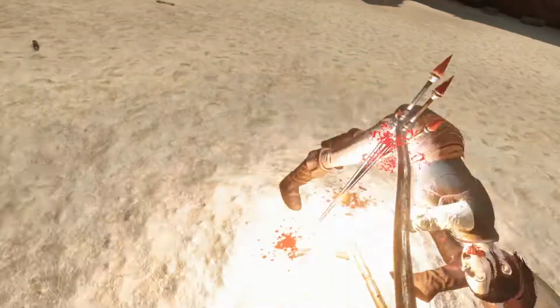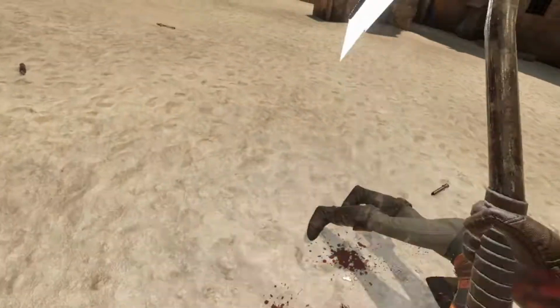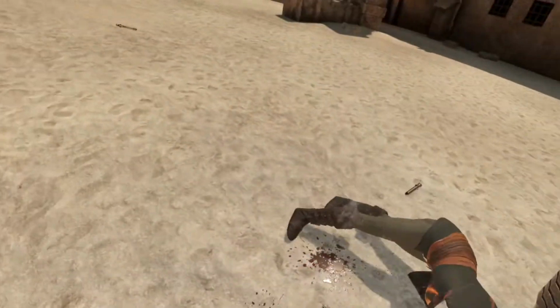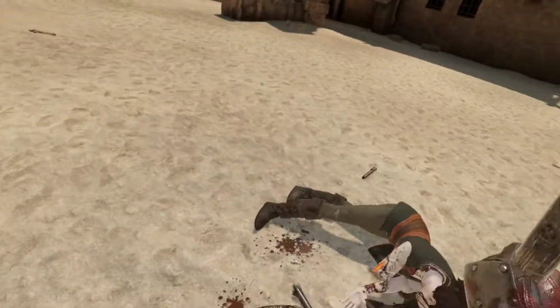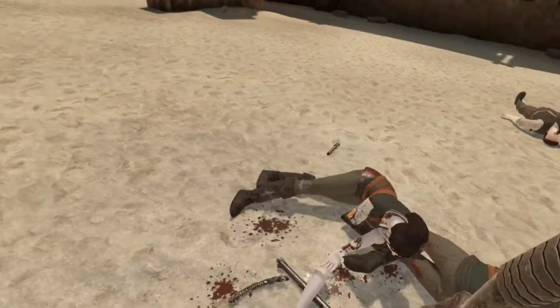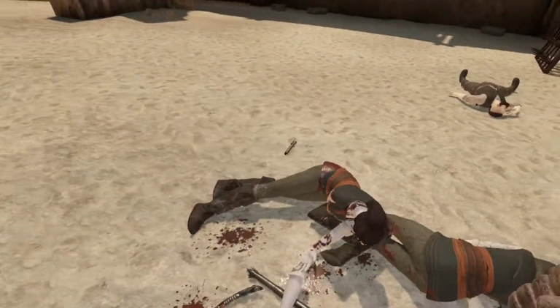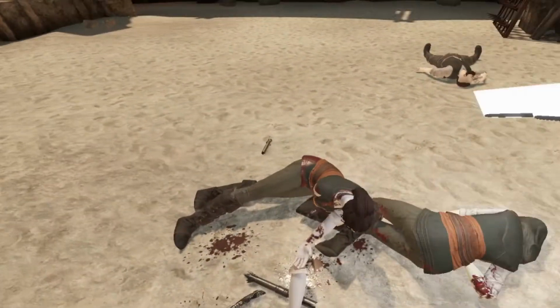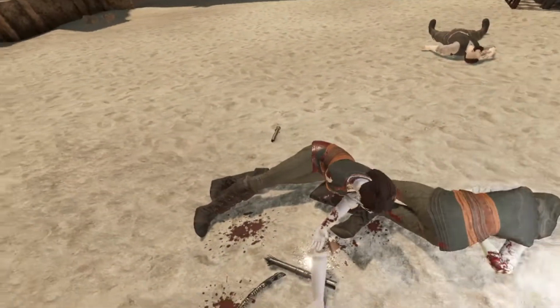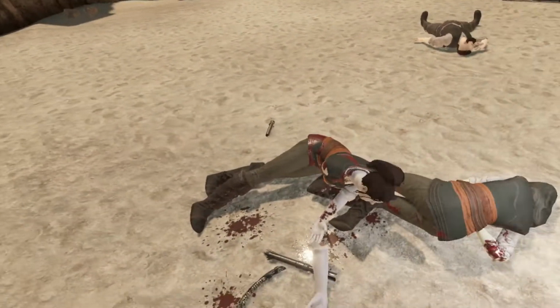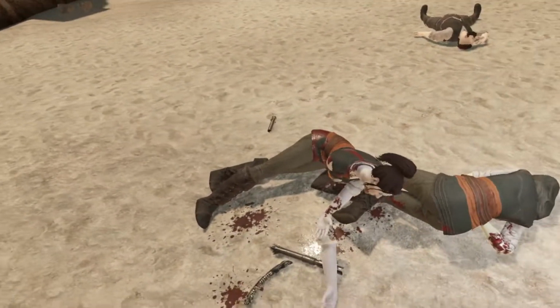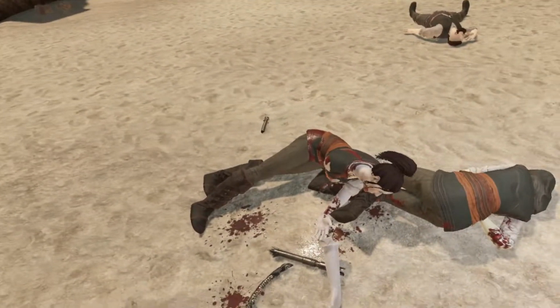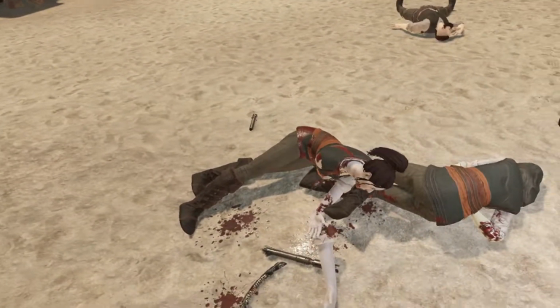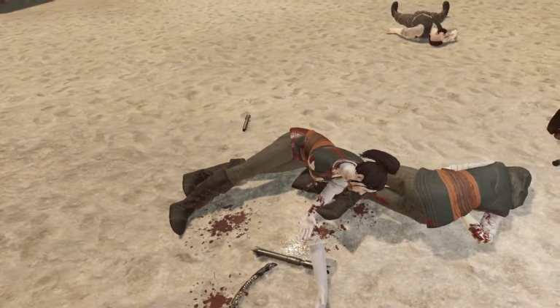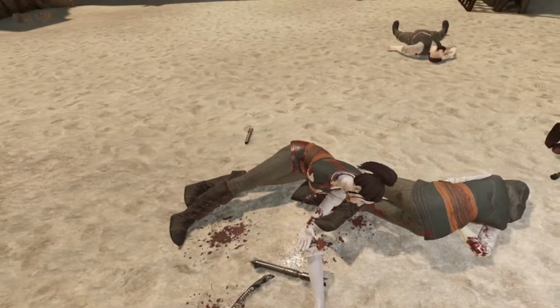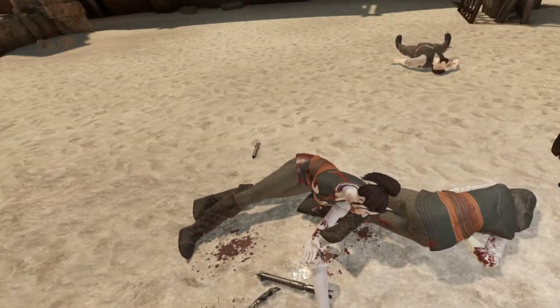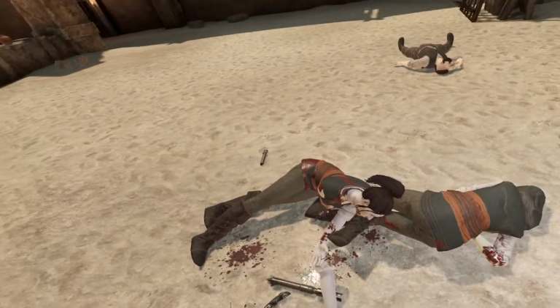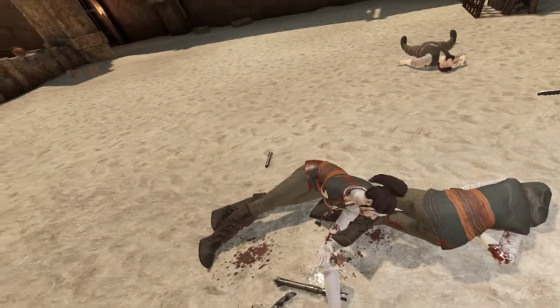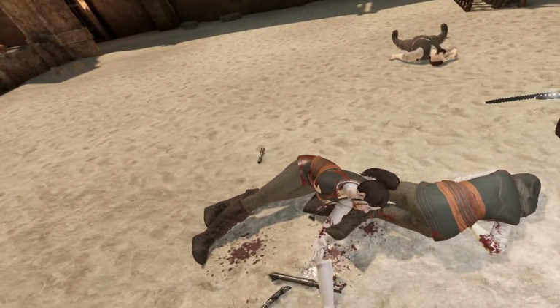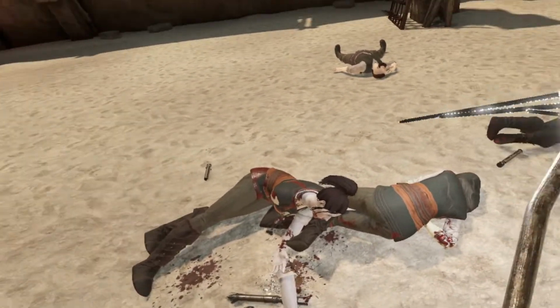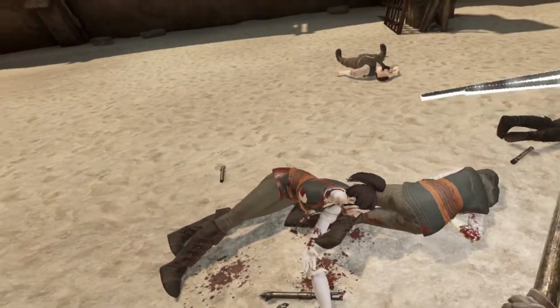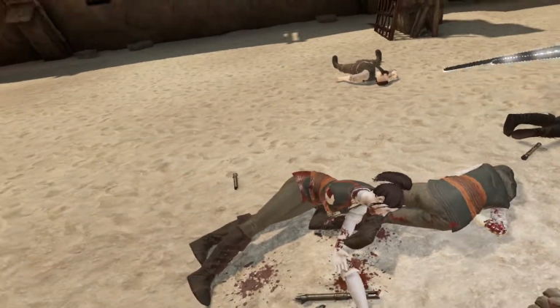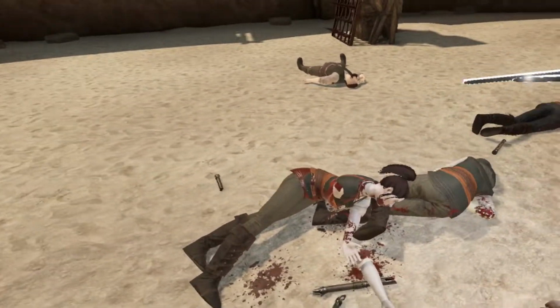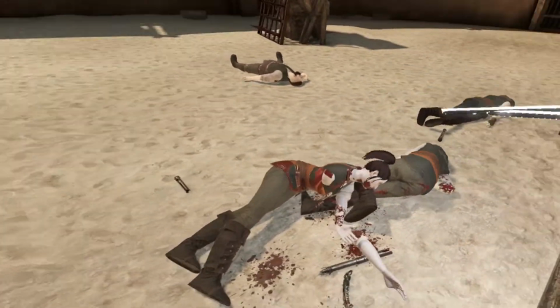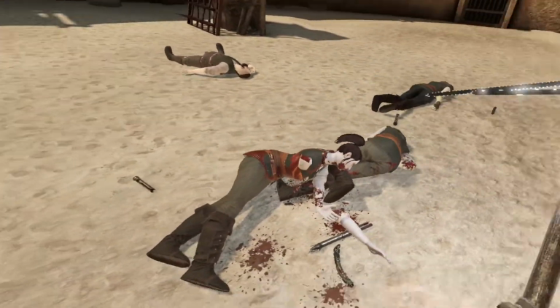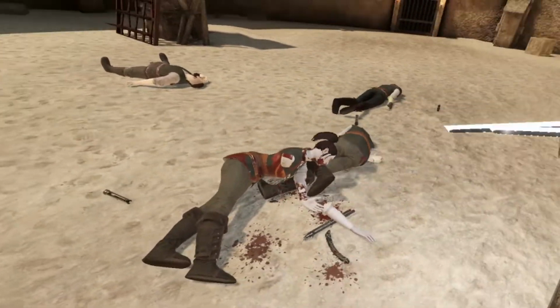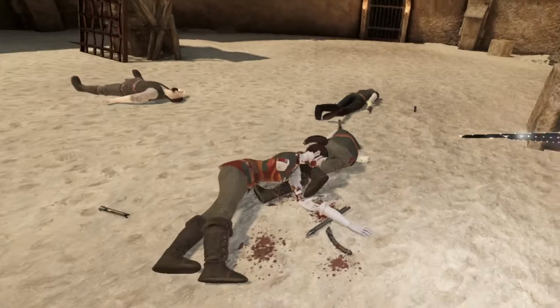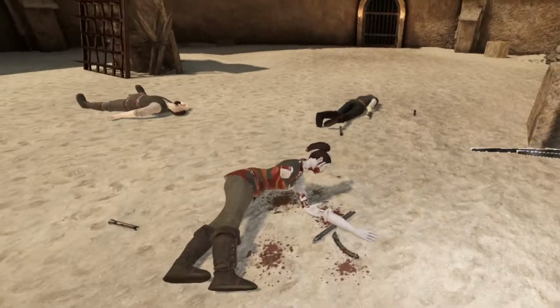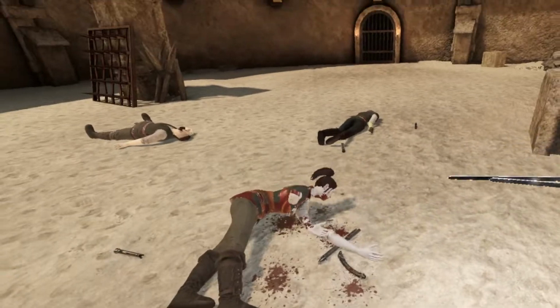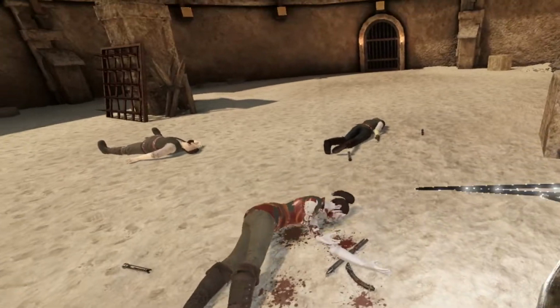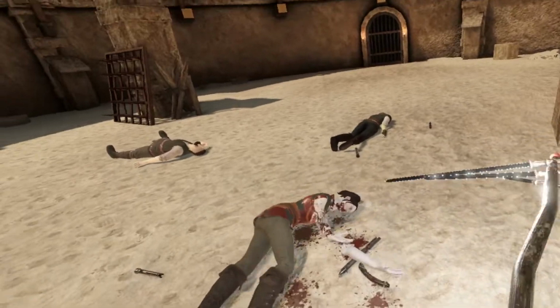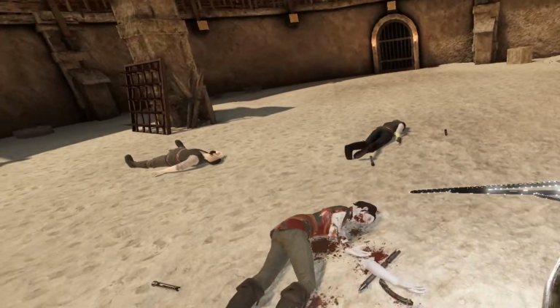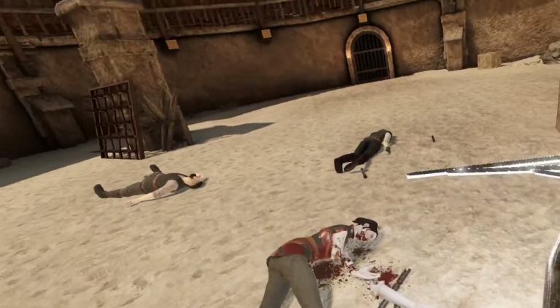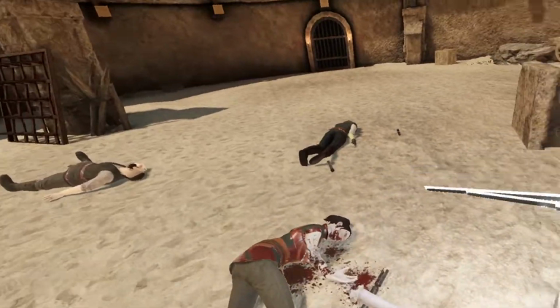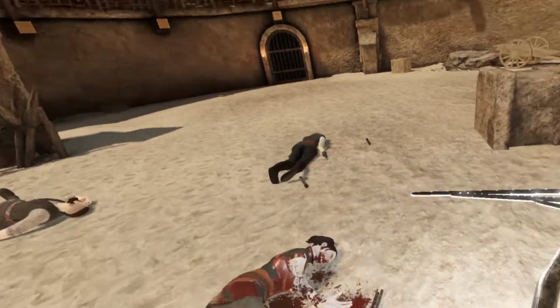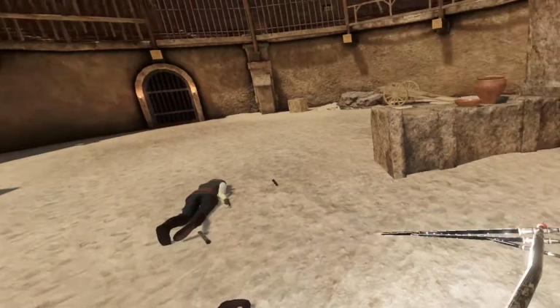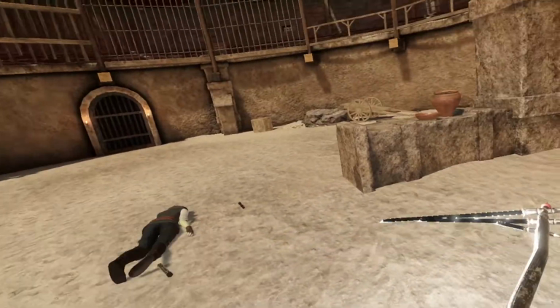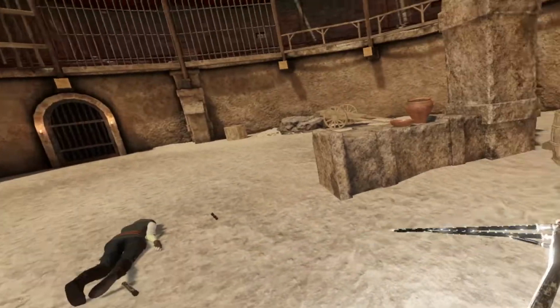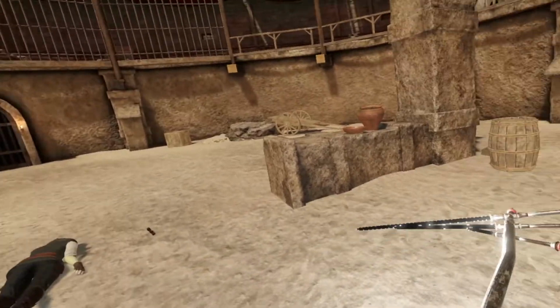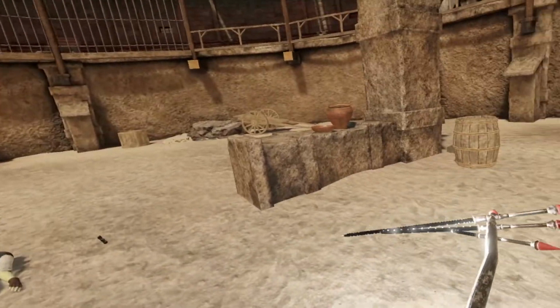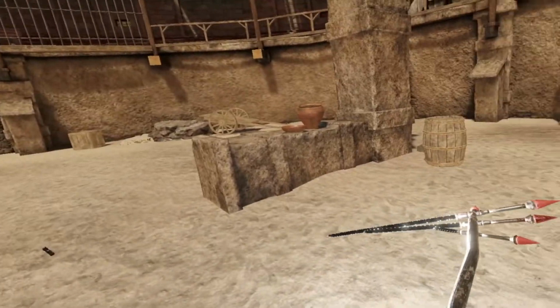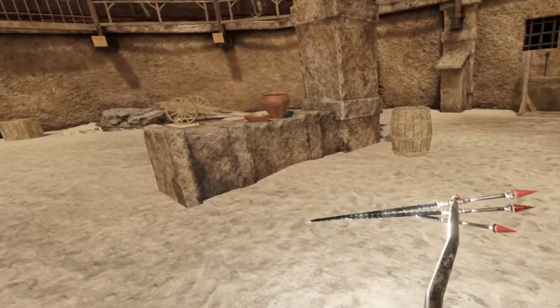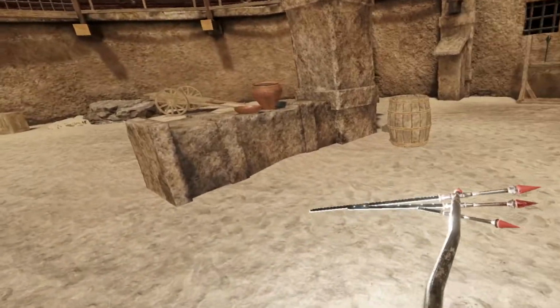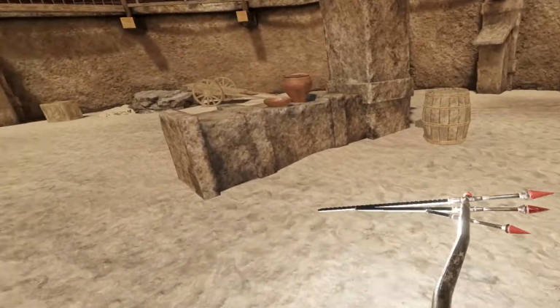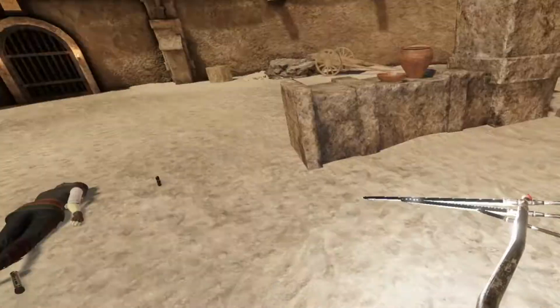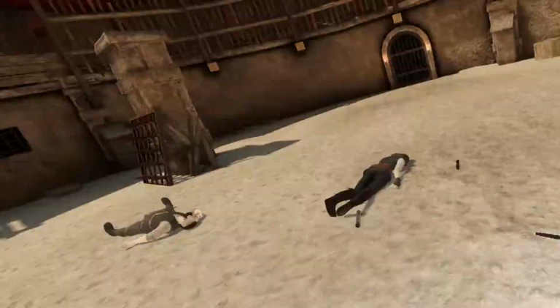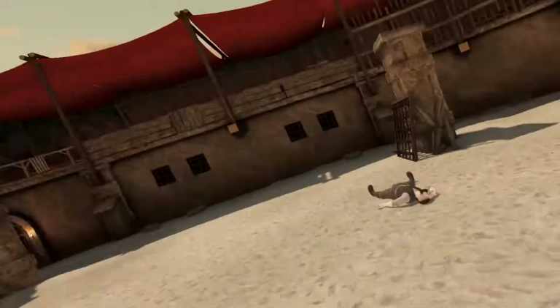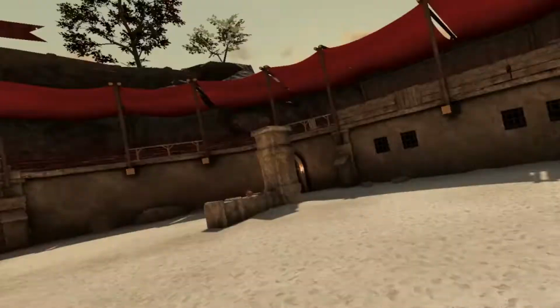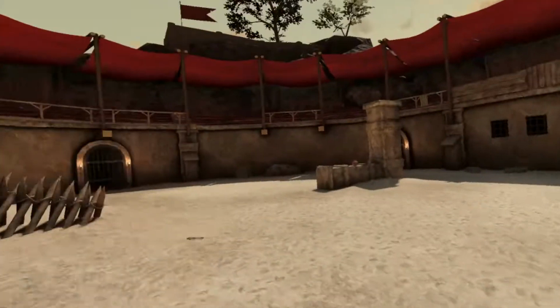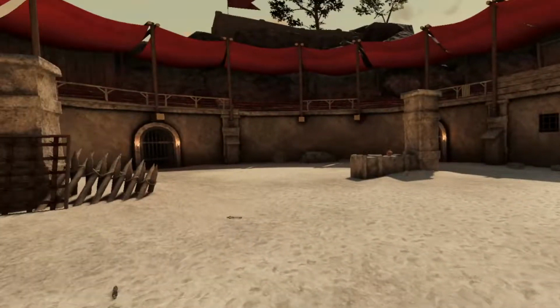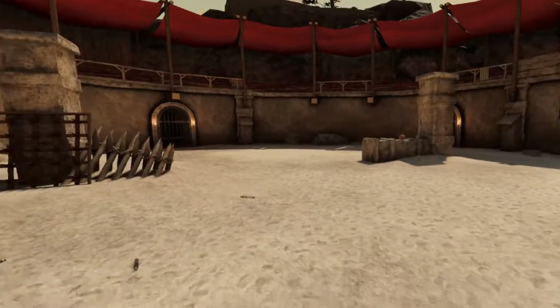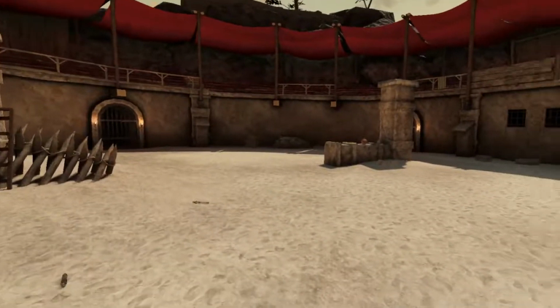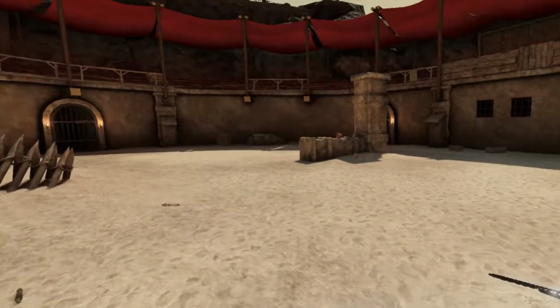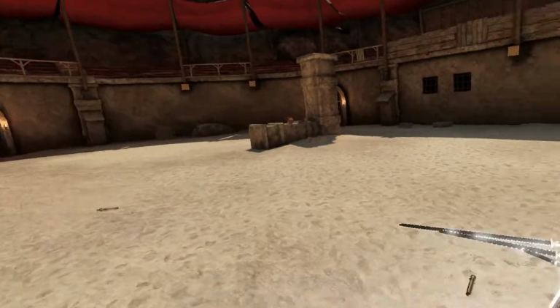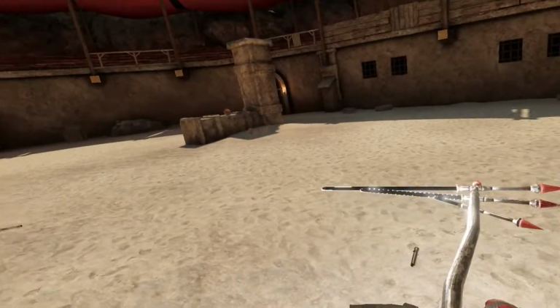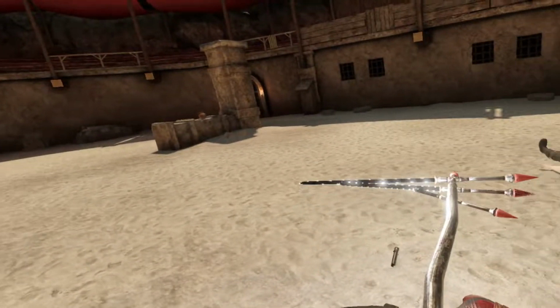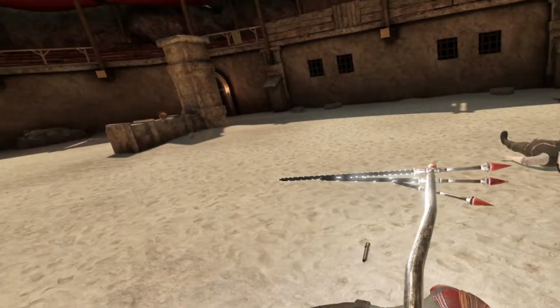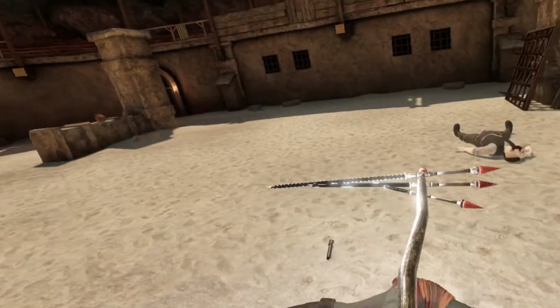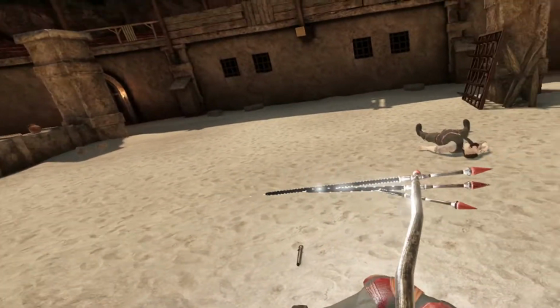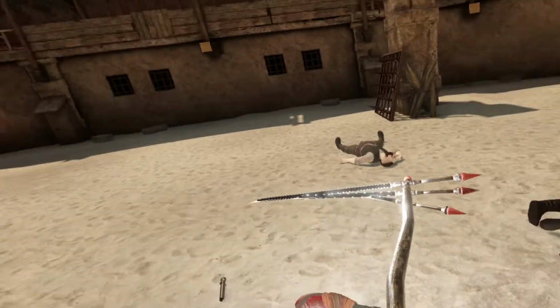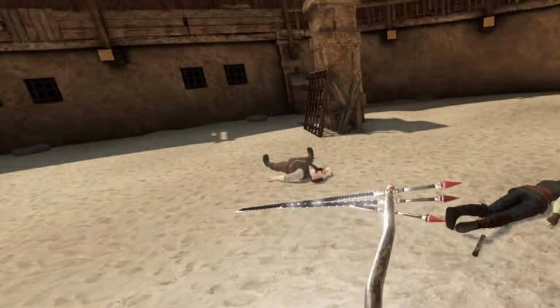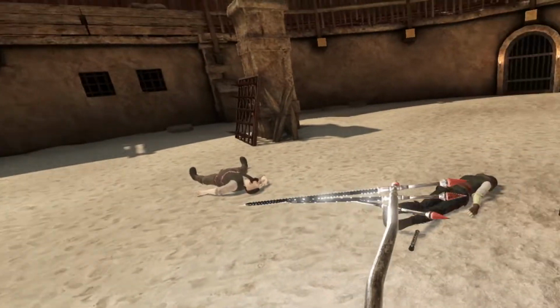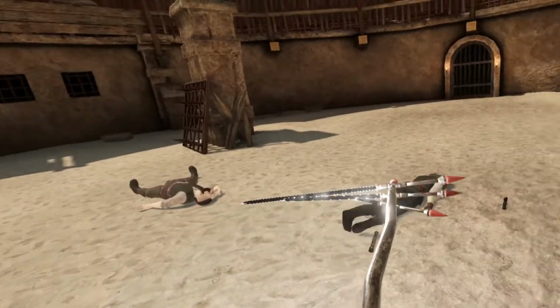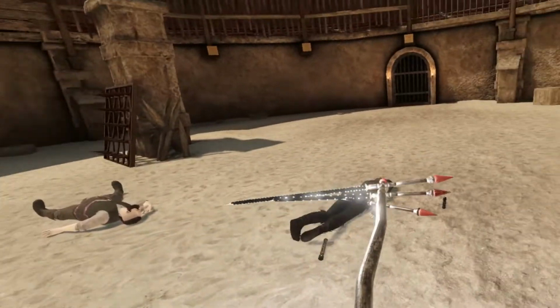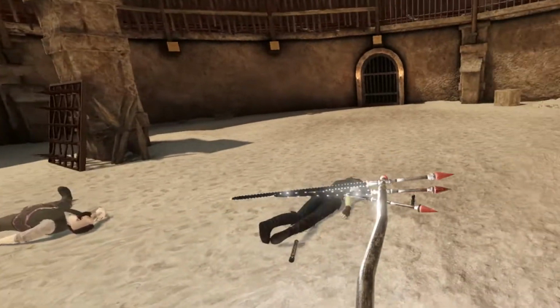Well, janky looking, but maybe that's user error. I don't know — I've never fought with a scythe before.